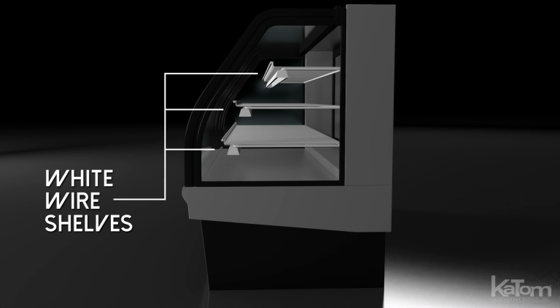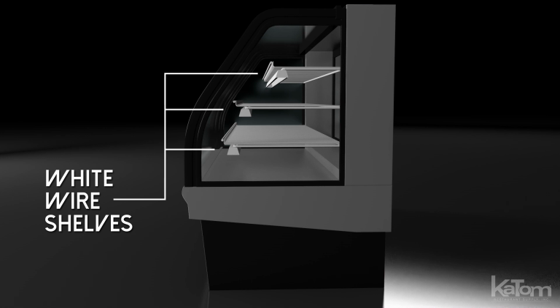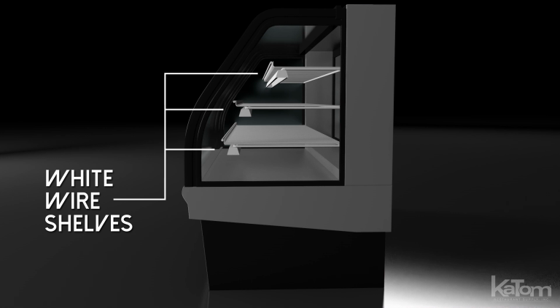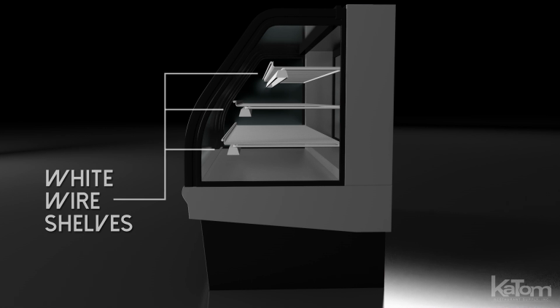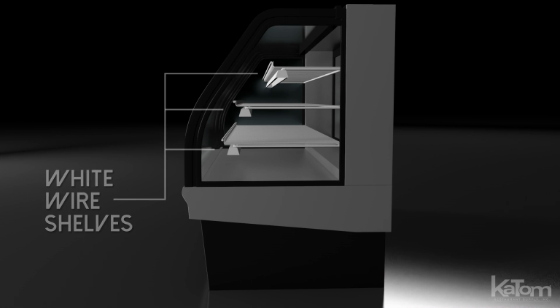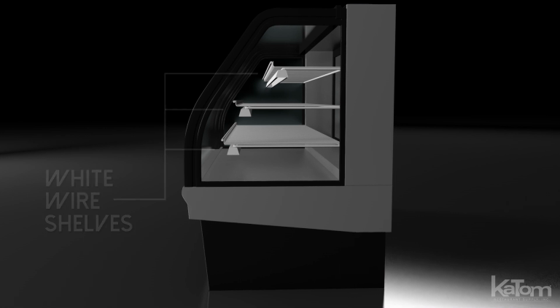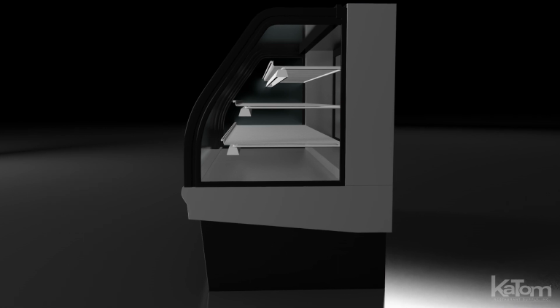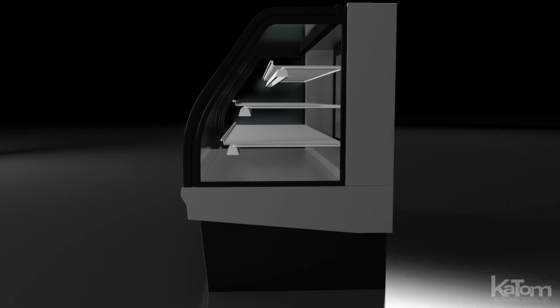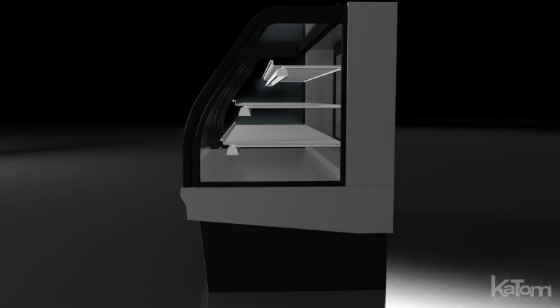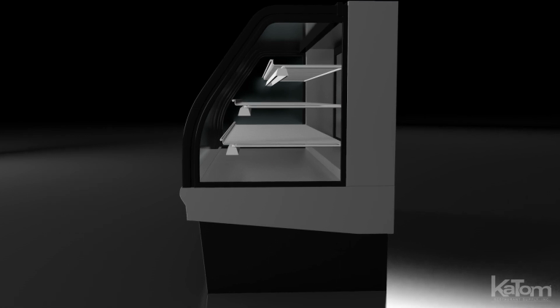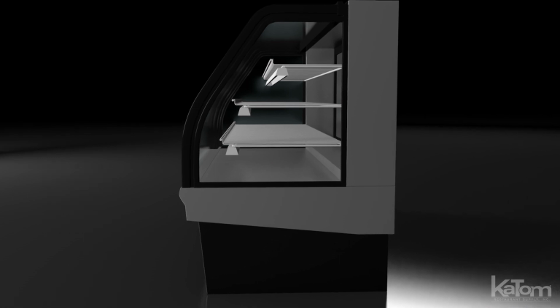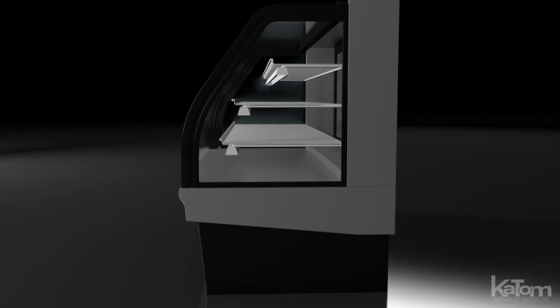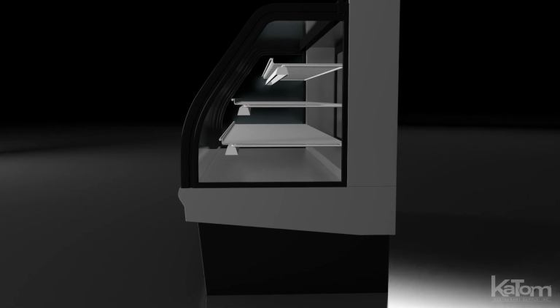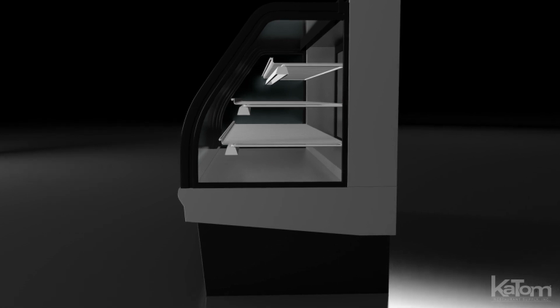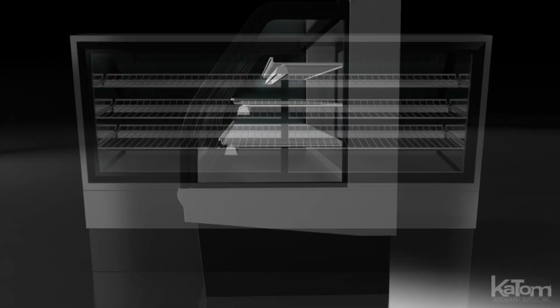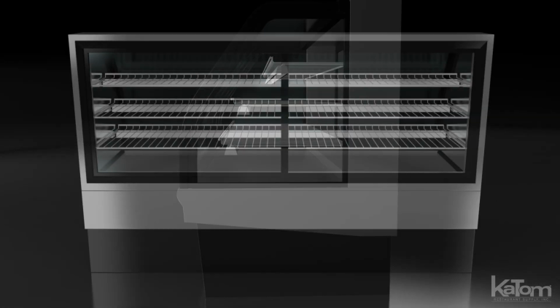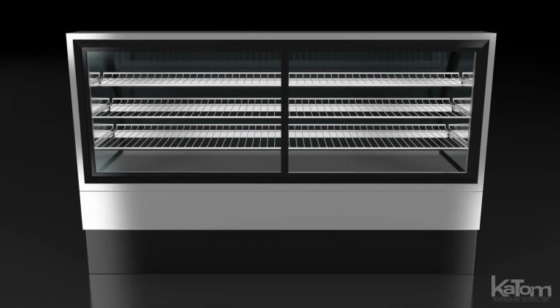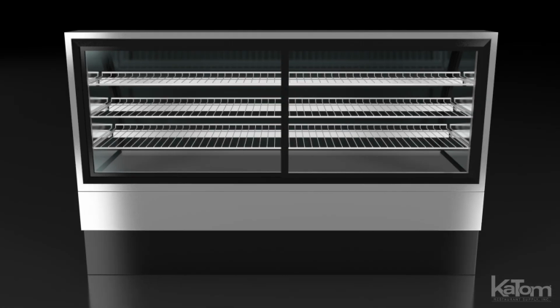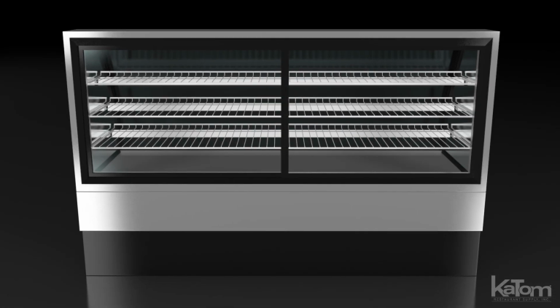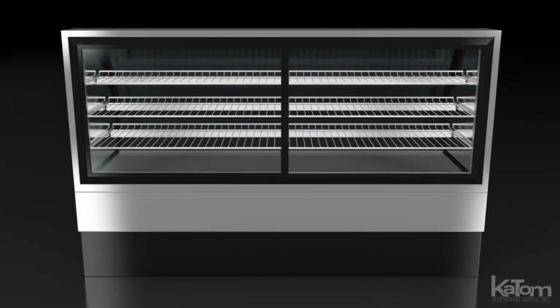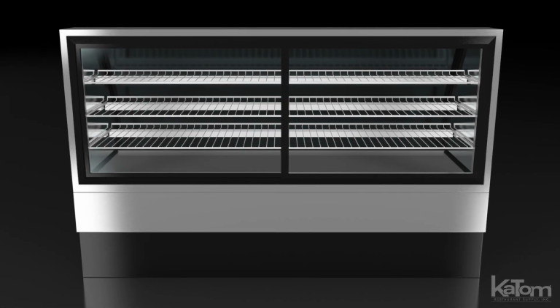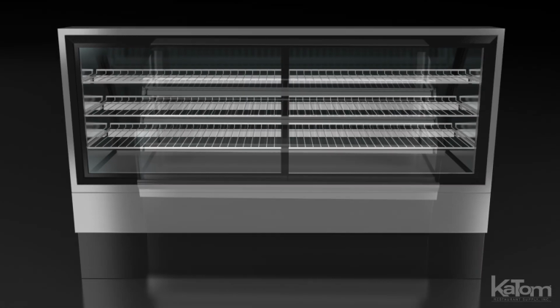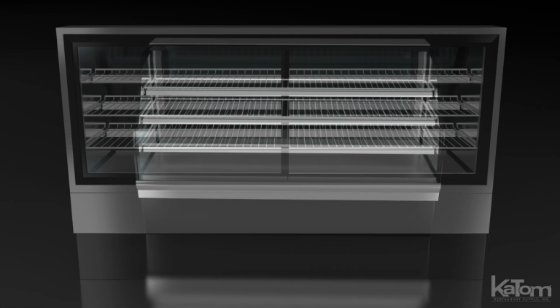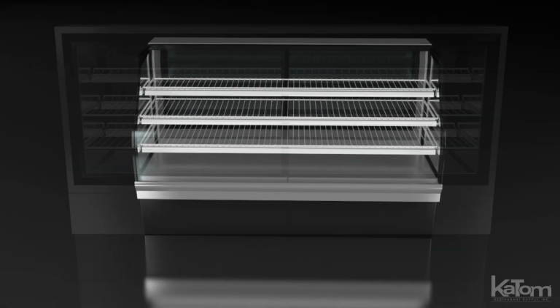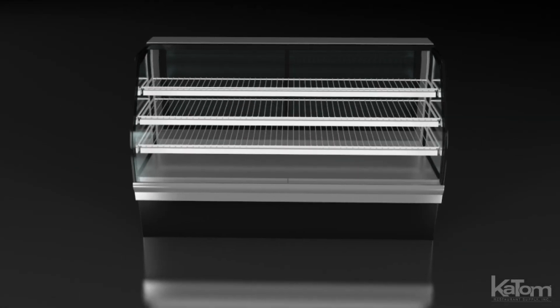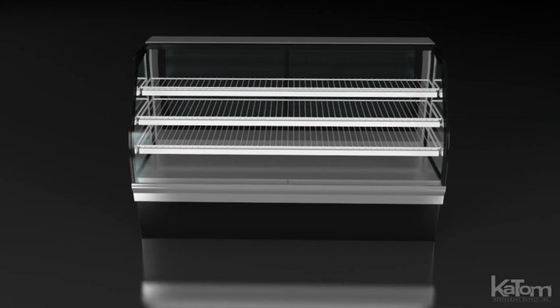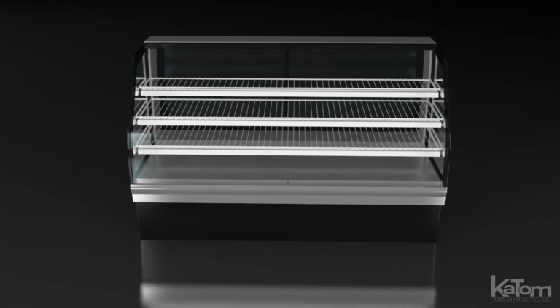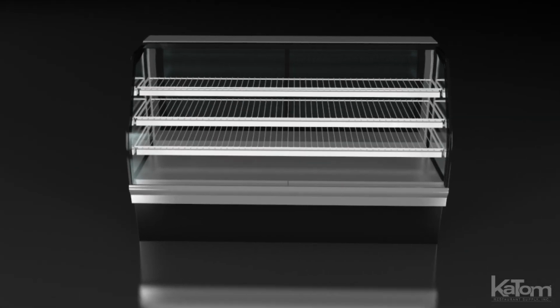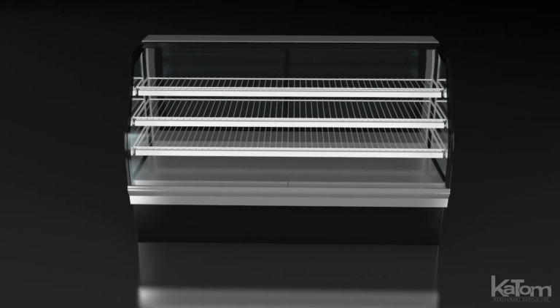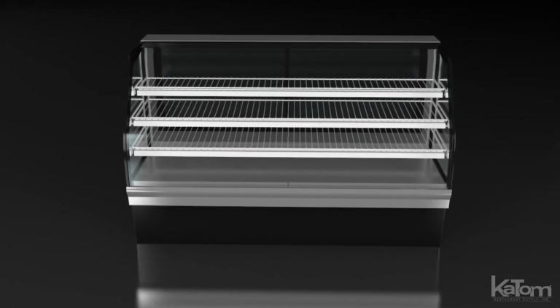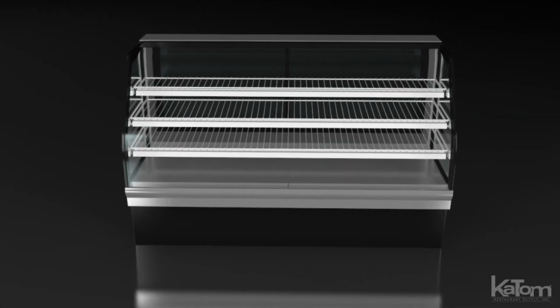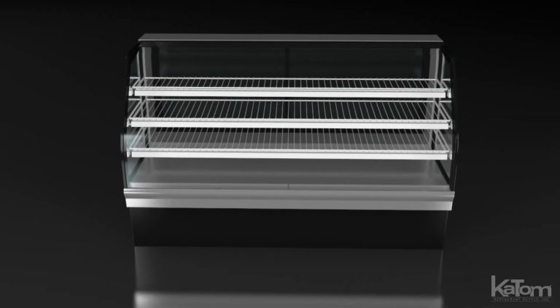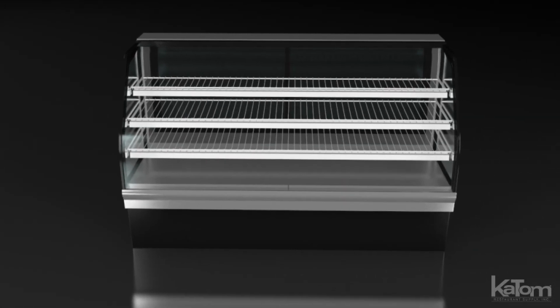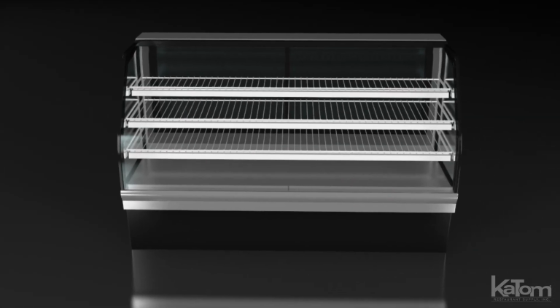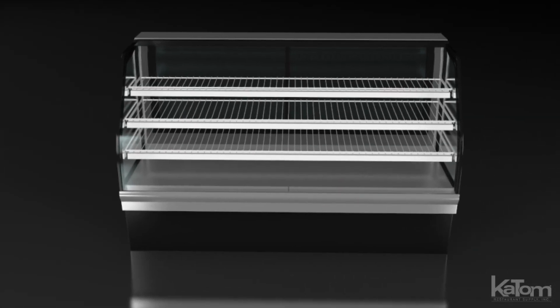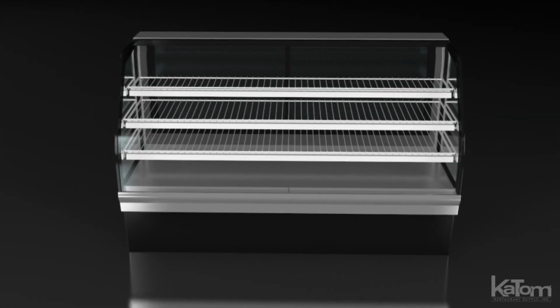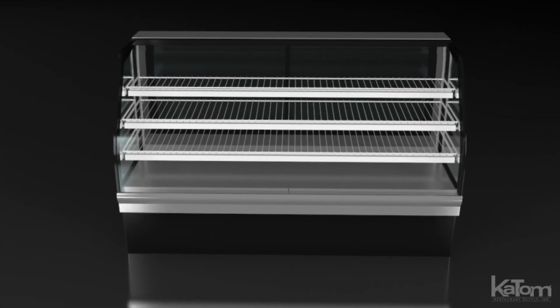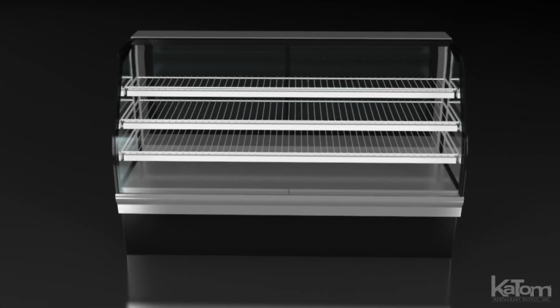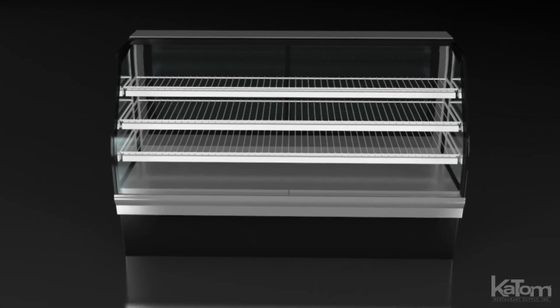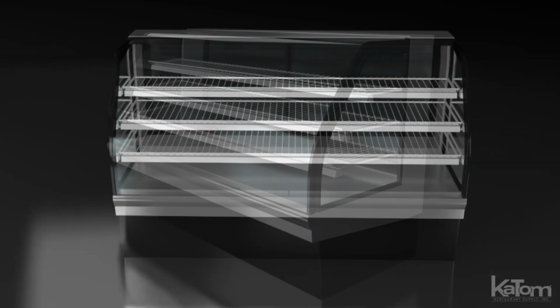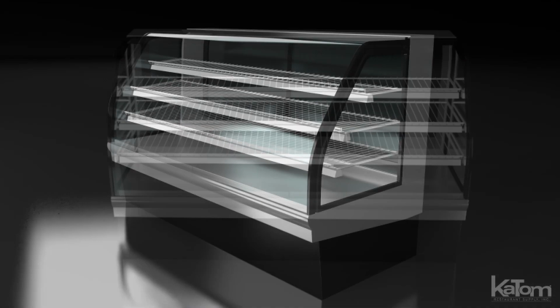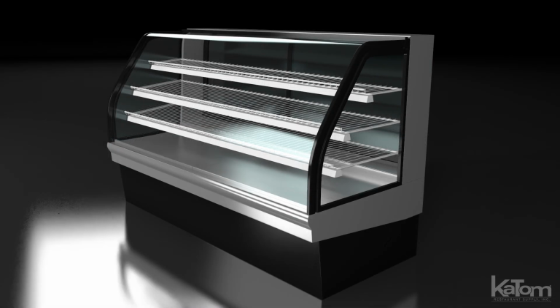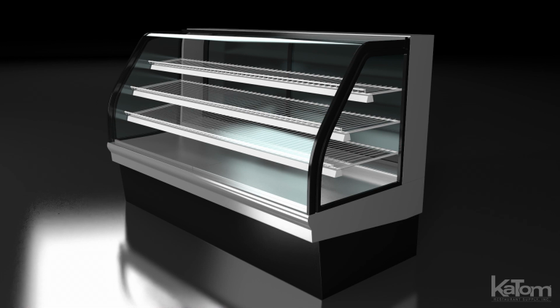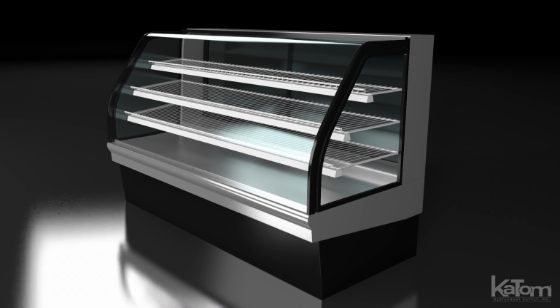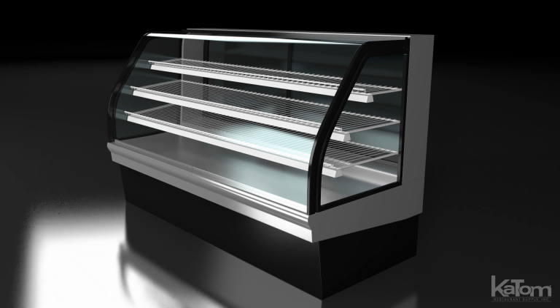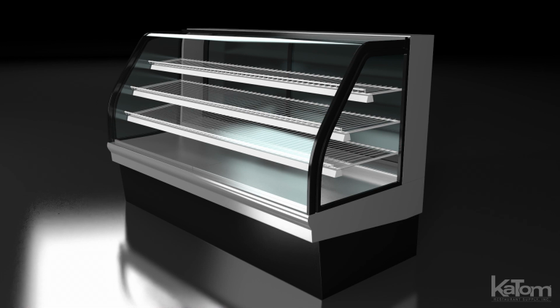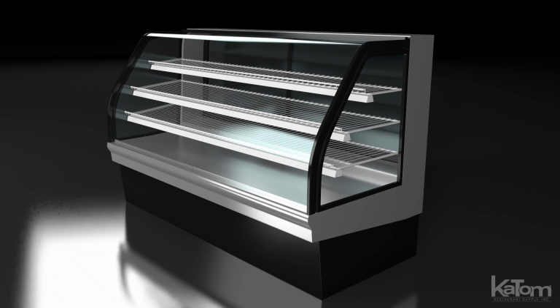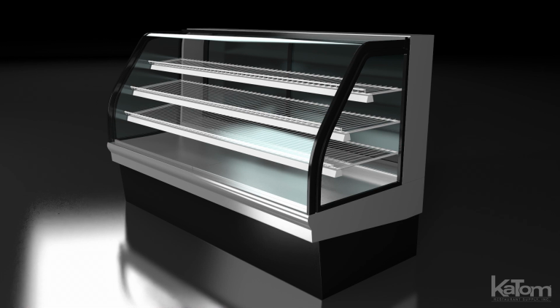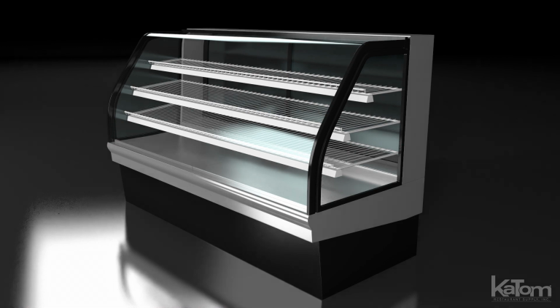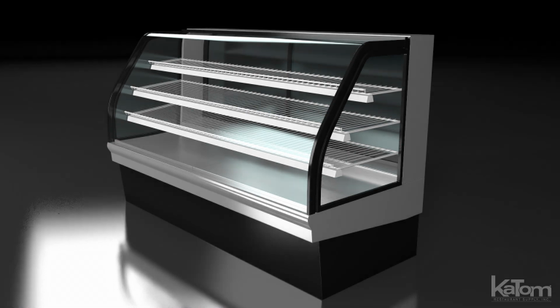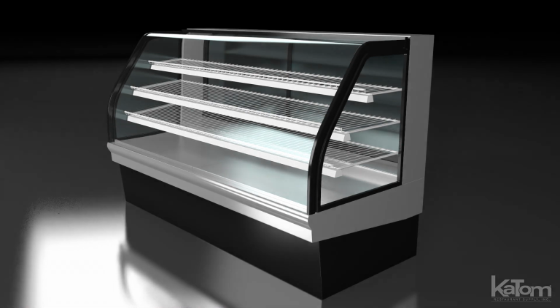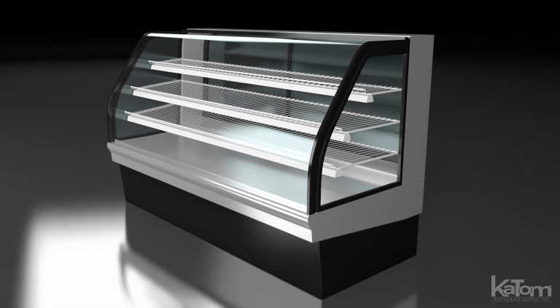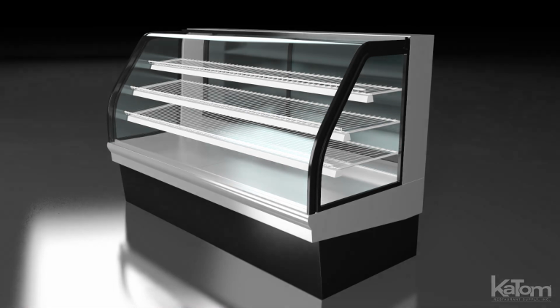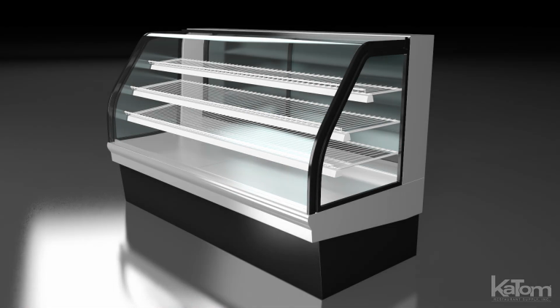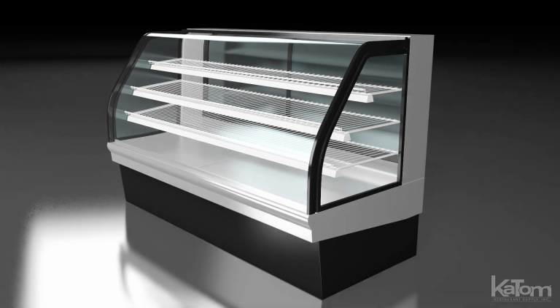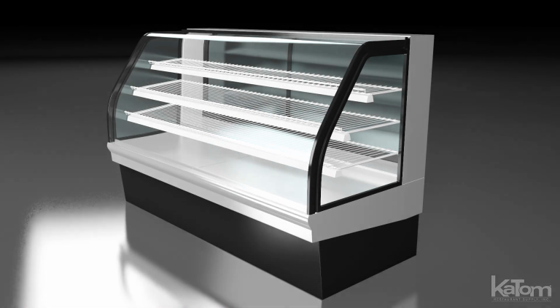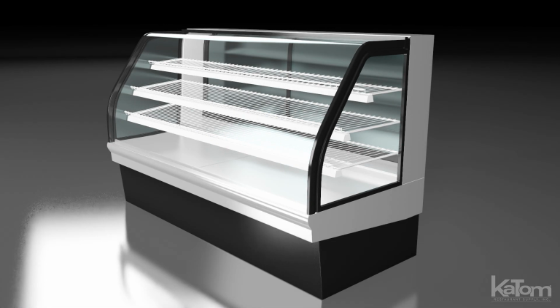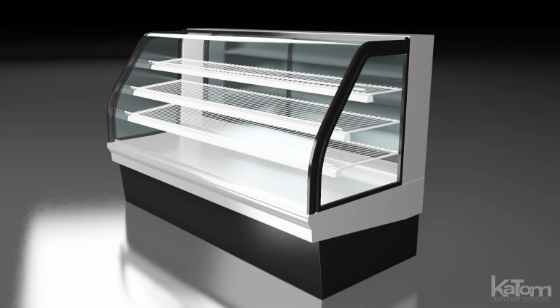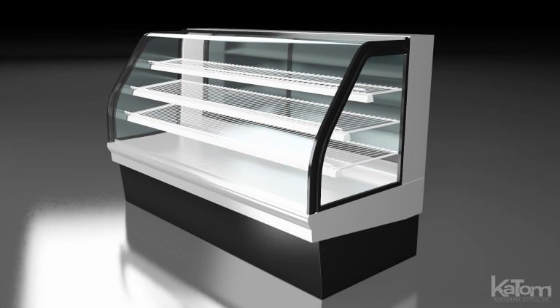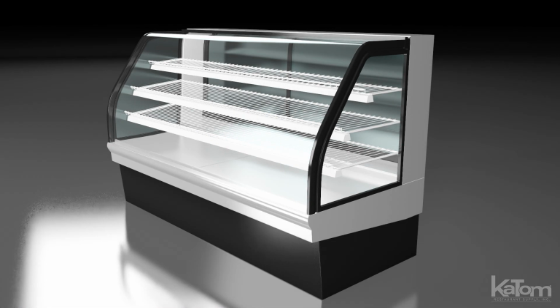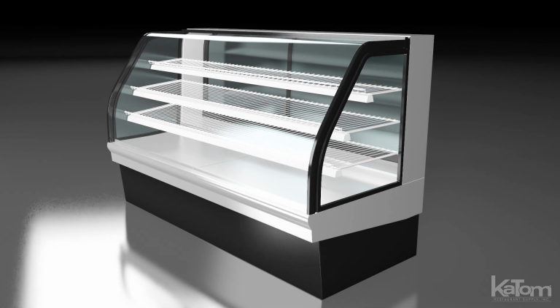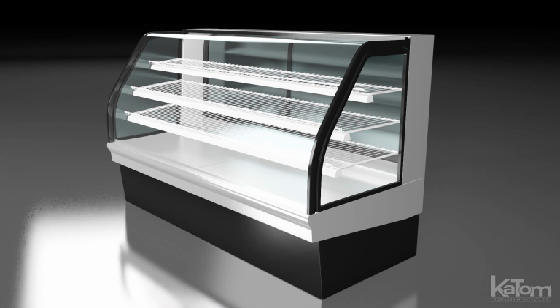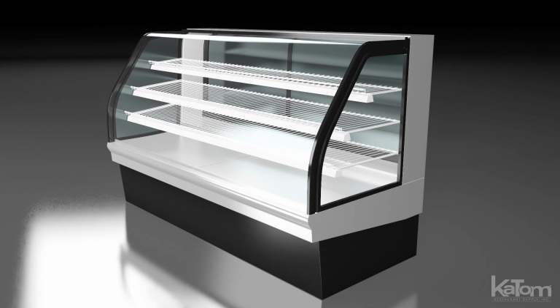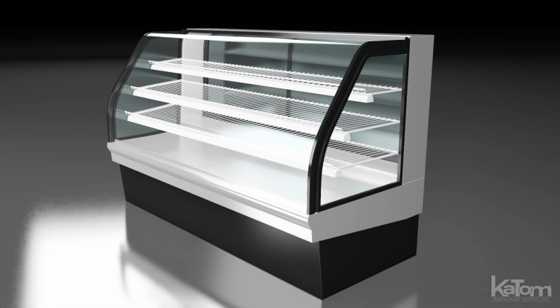The tempered glass sides, doors, and curved front provide a full view of the contents, while the LED lights enhance product presentation.